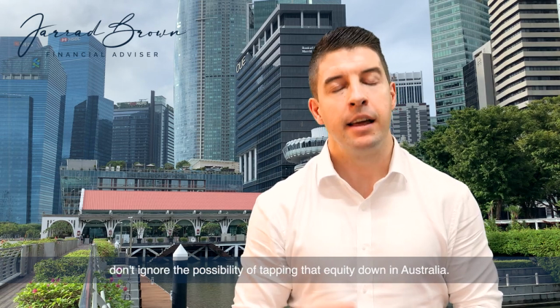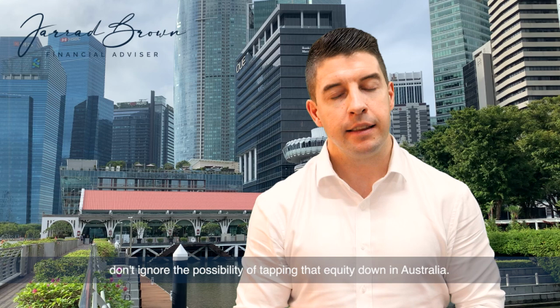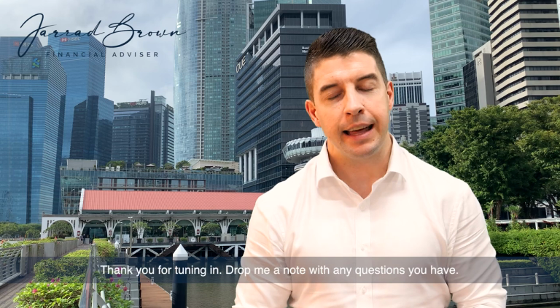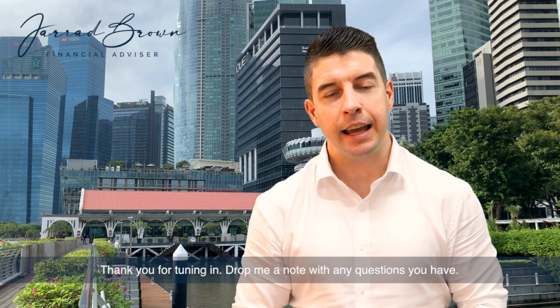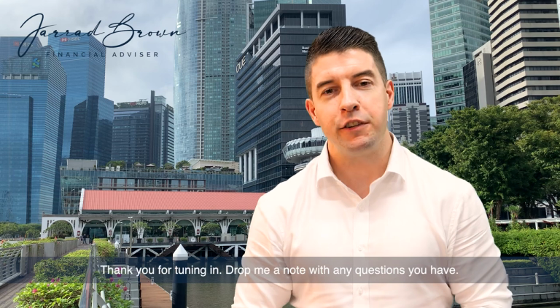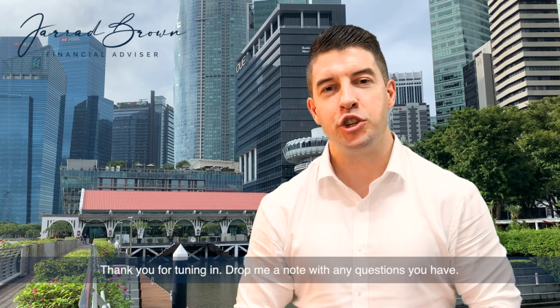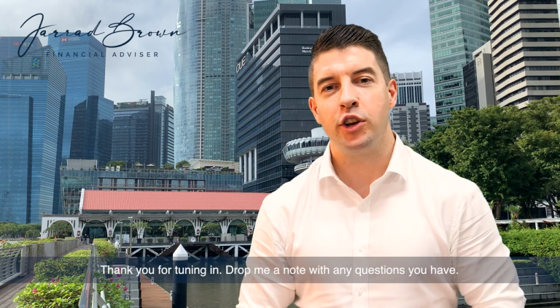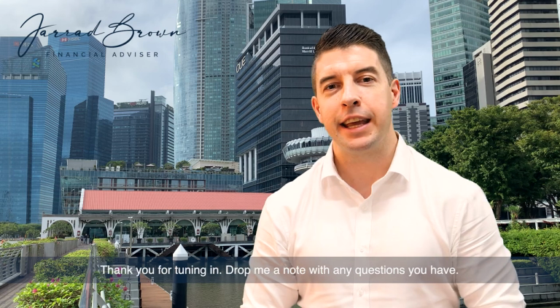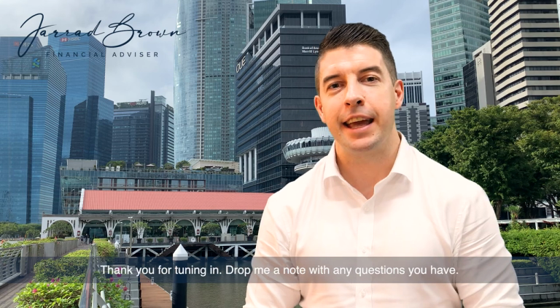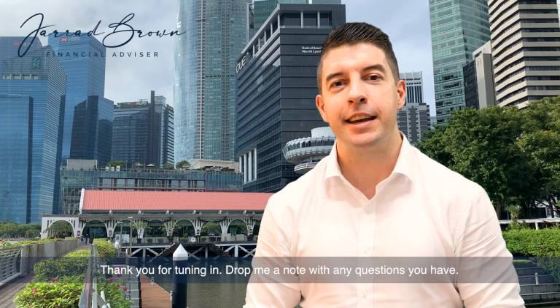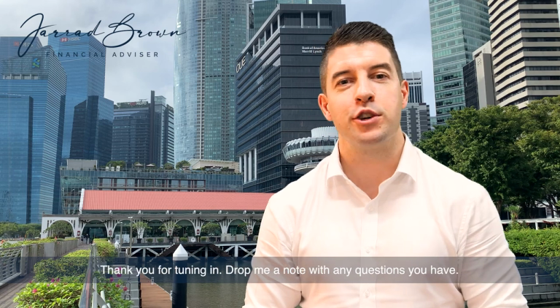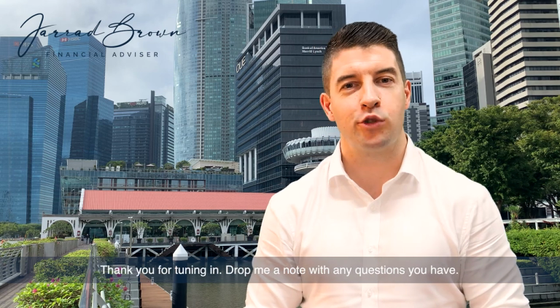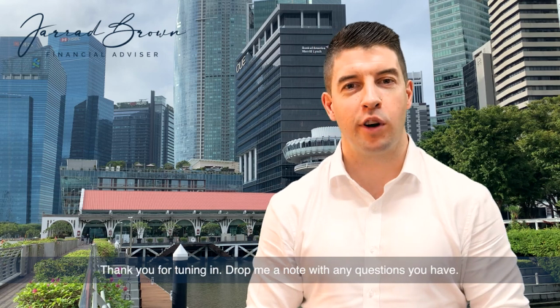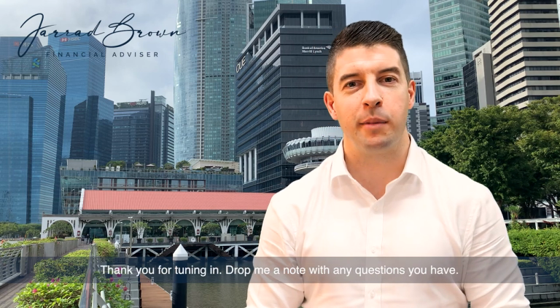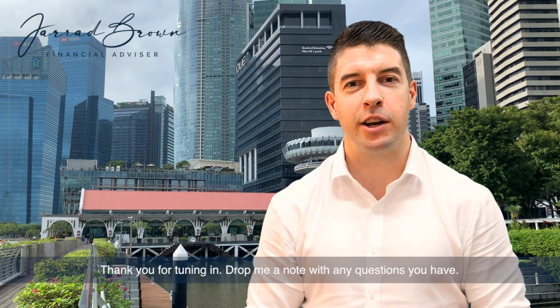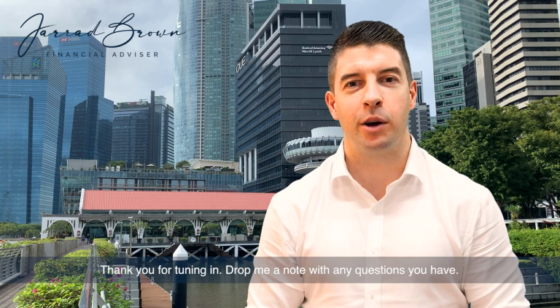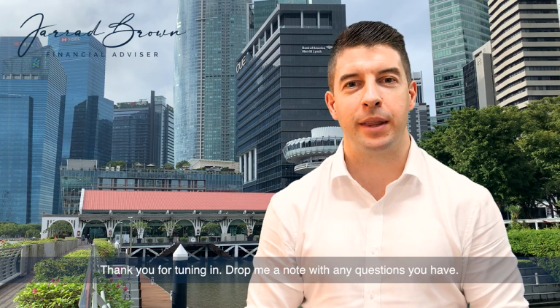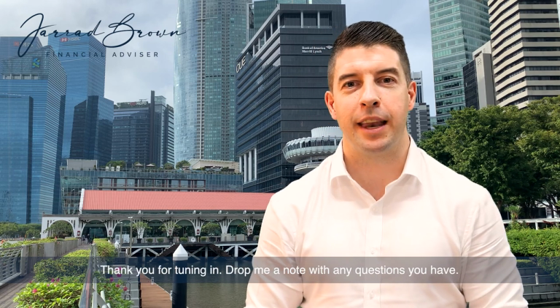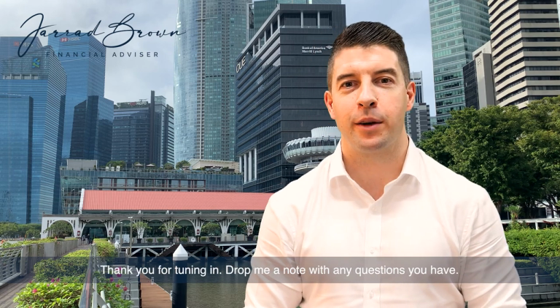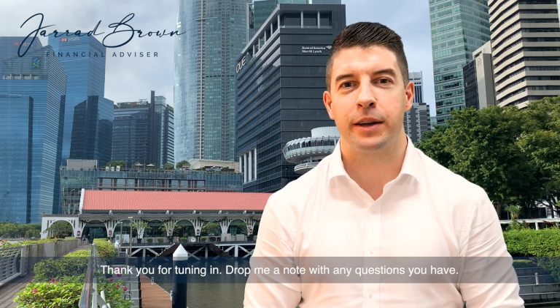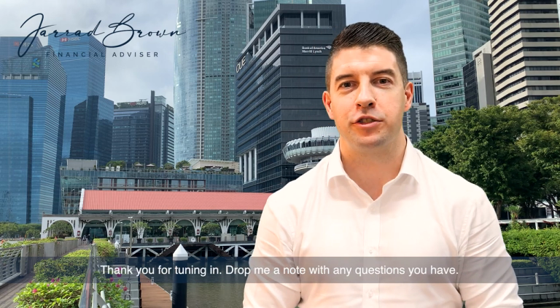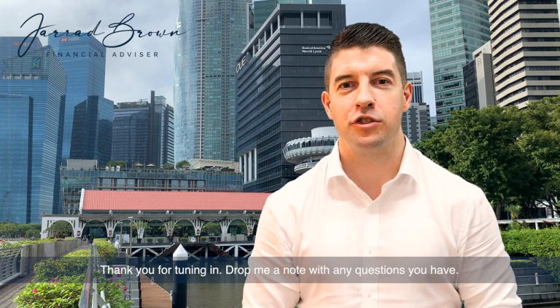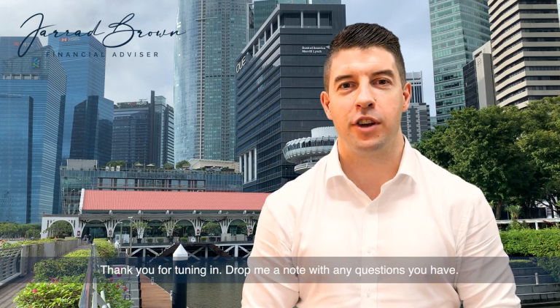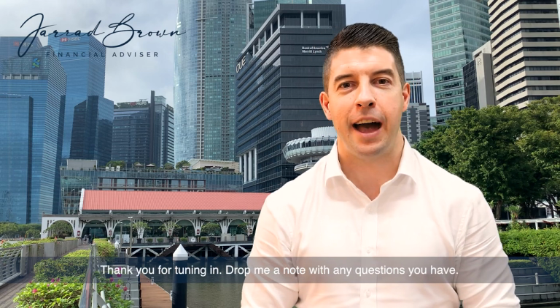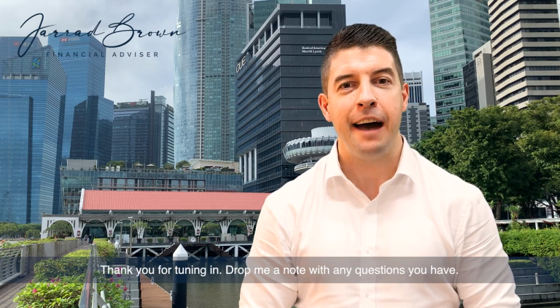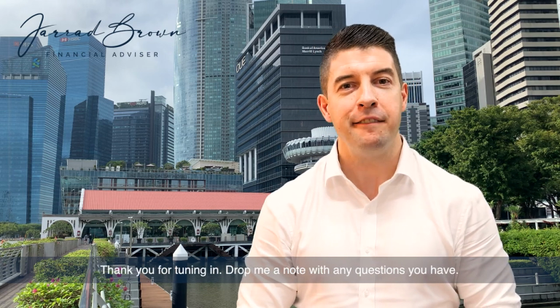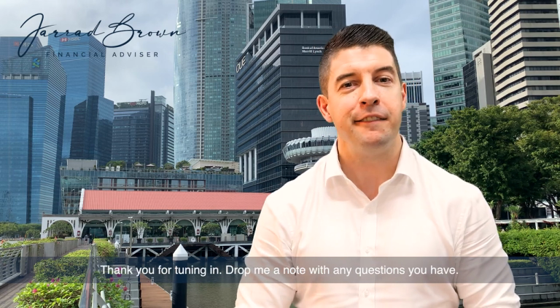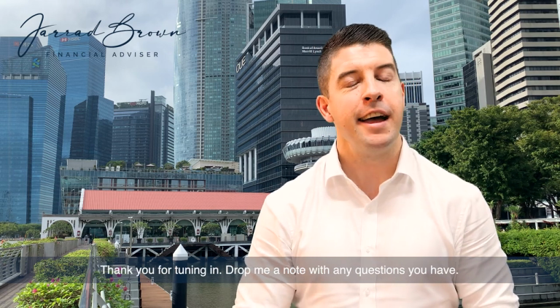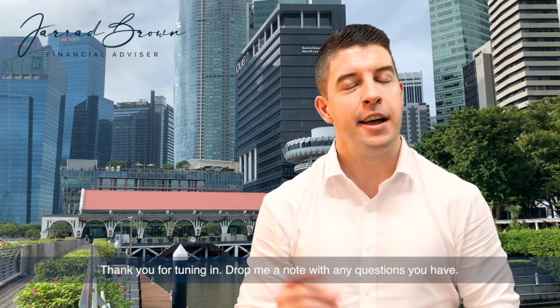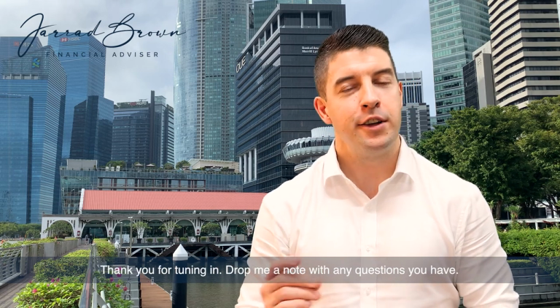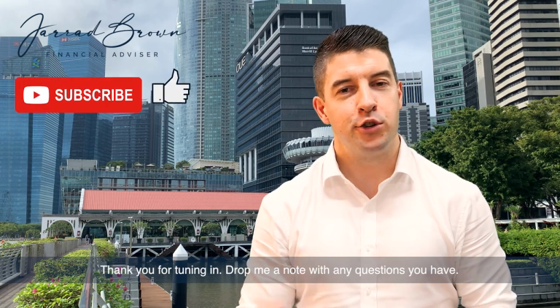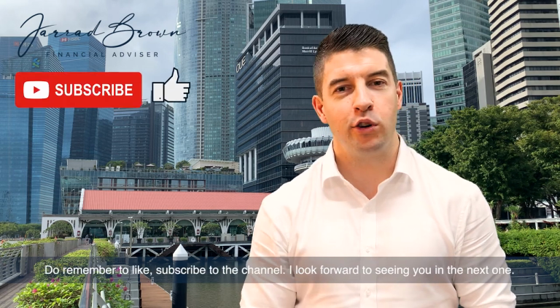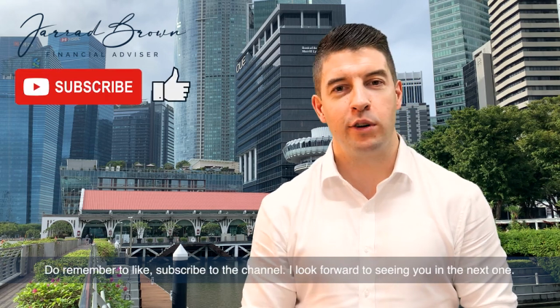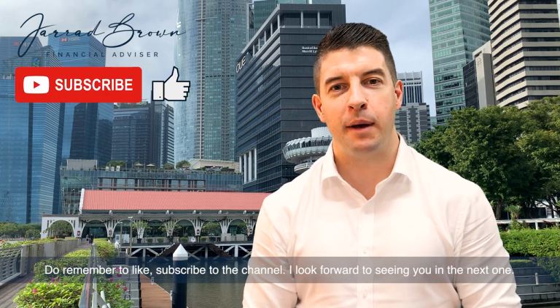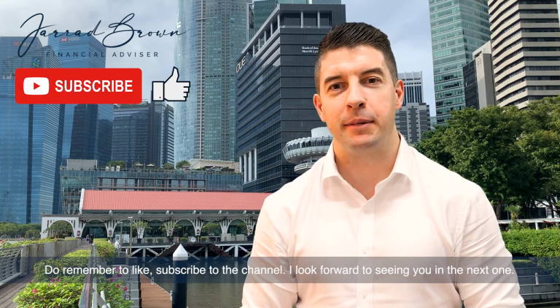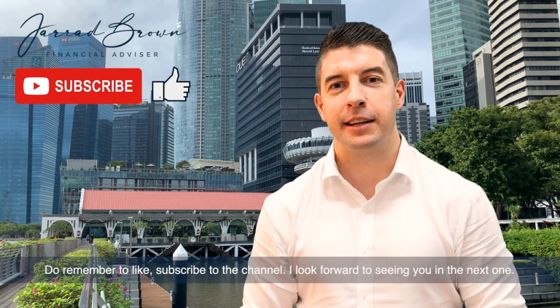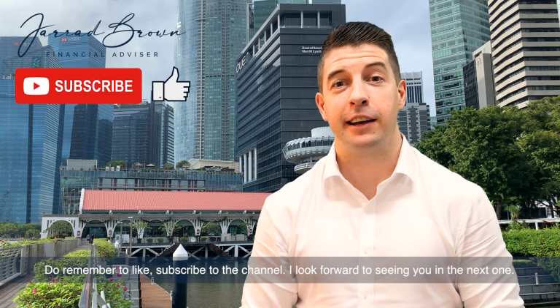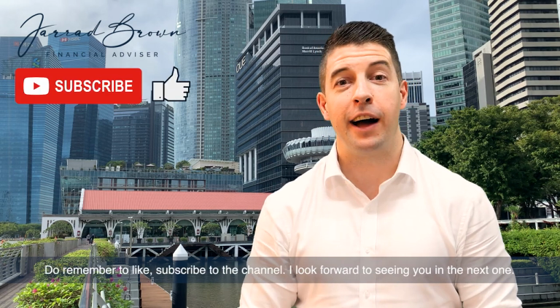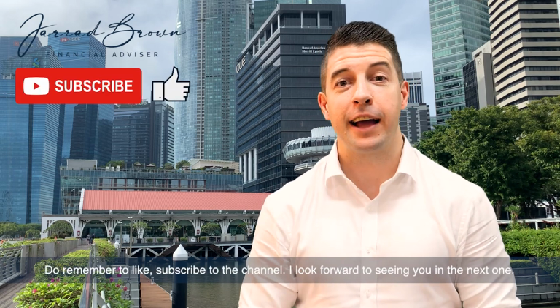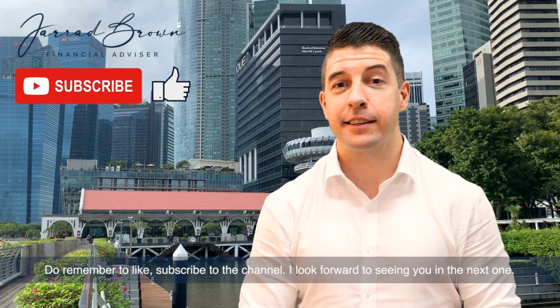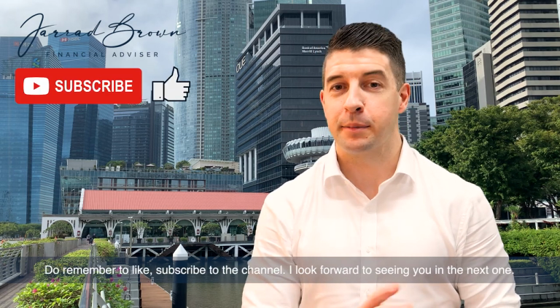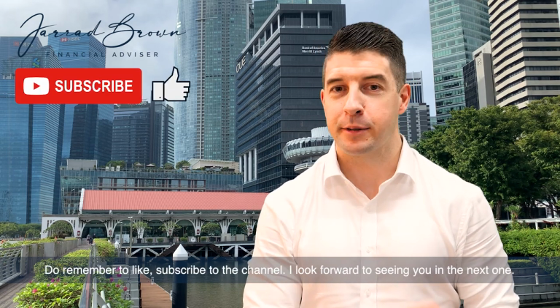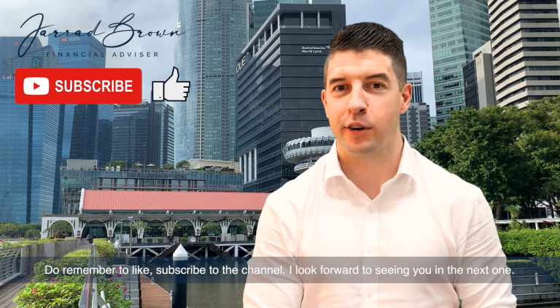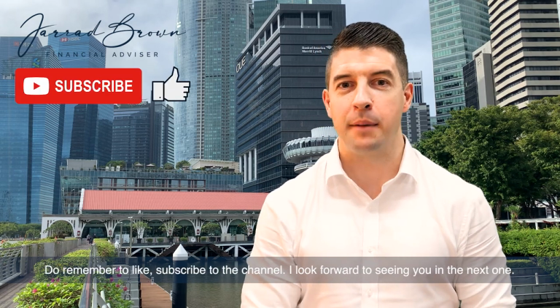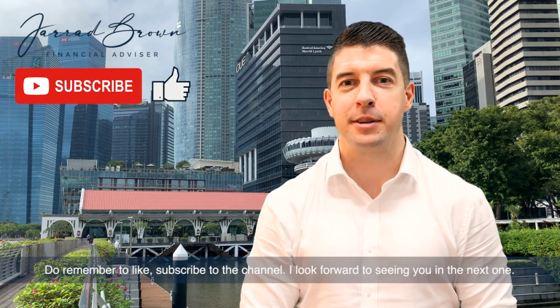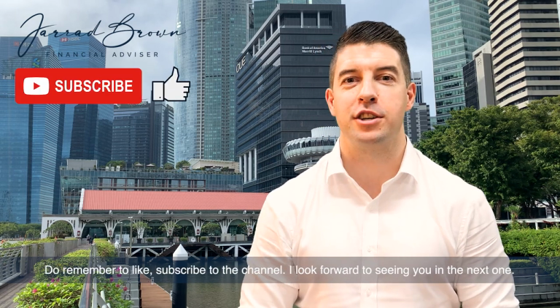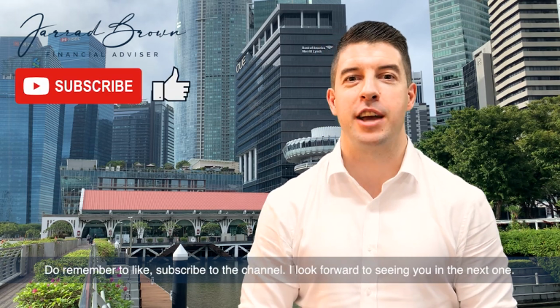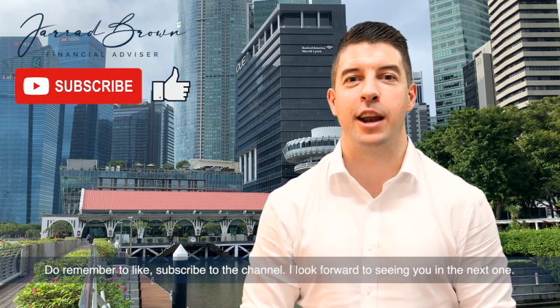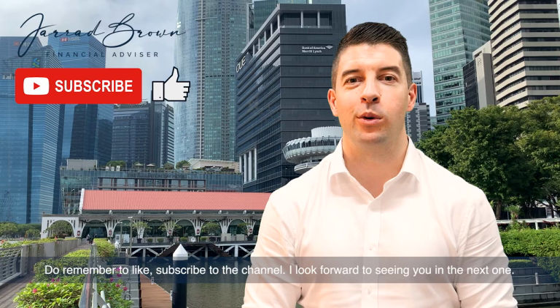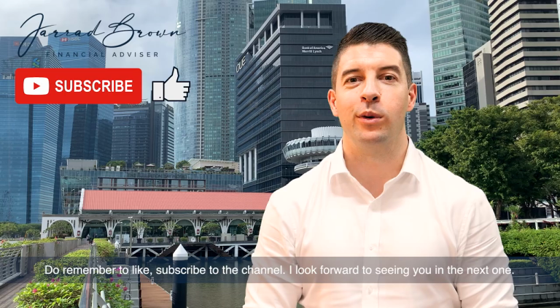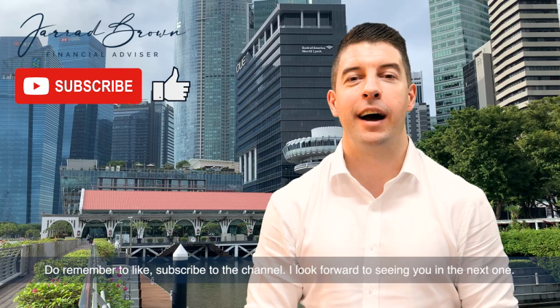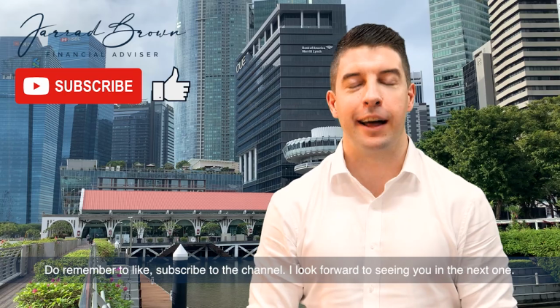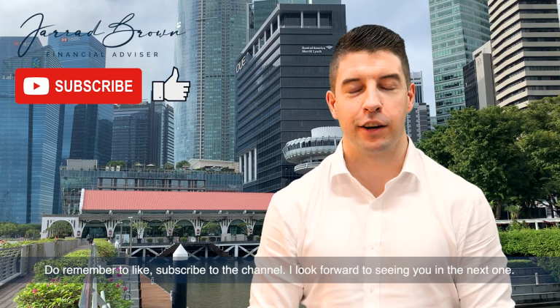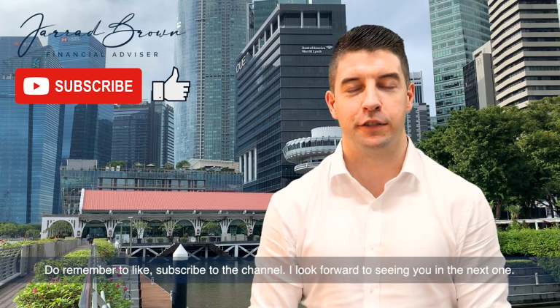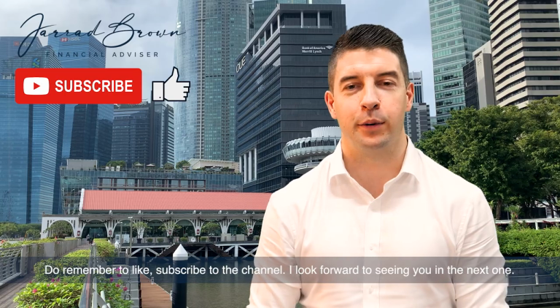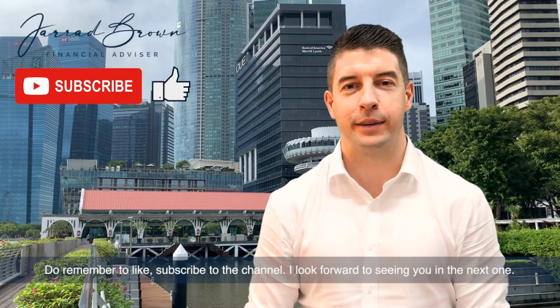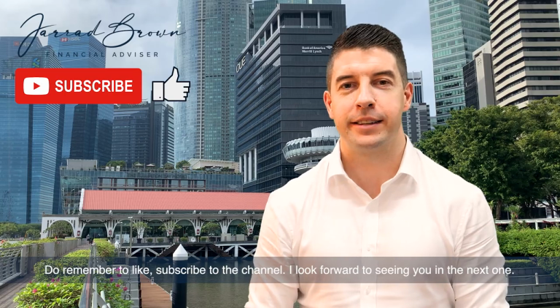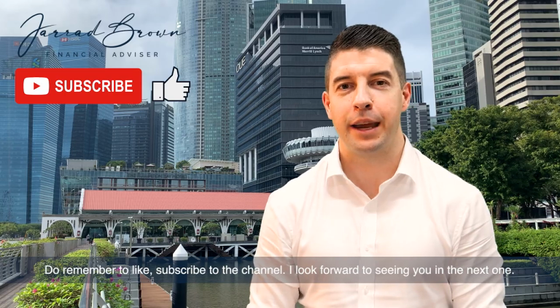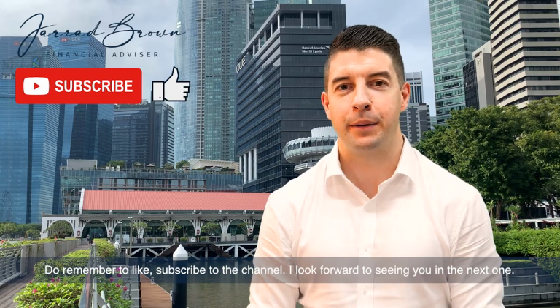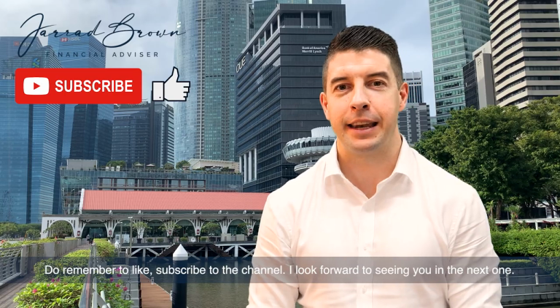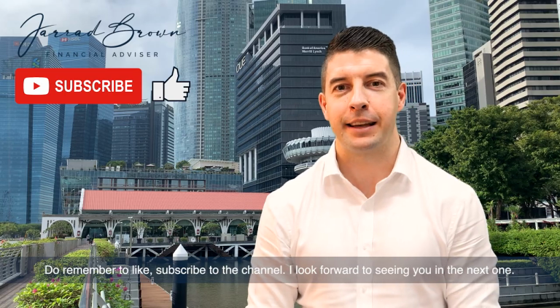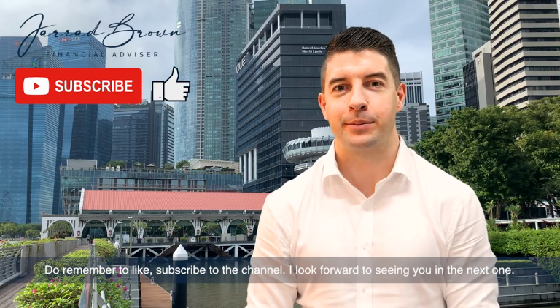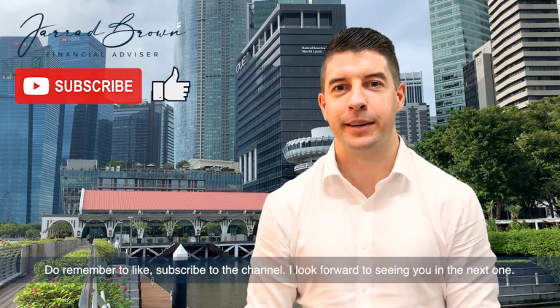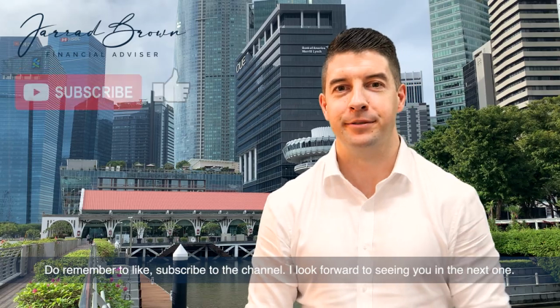Thank you for tuning in. Drop me a note with any questions you have, do remember to like and subscribe to the channel — I look forward to seeing you in the next one.